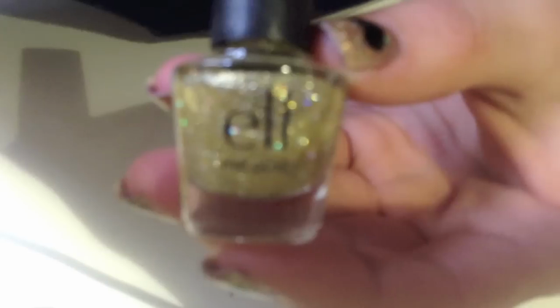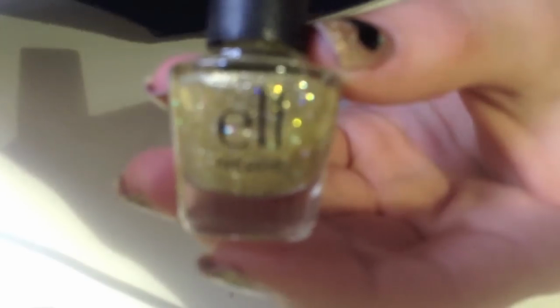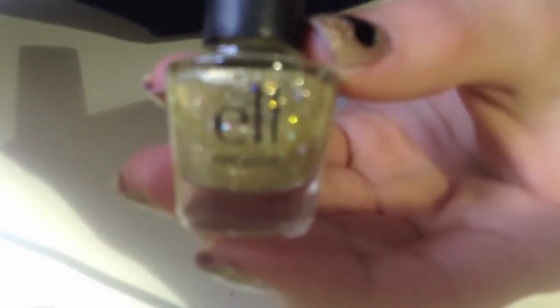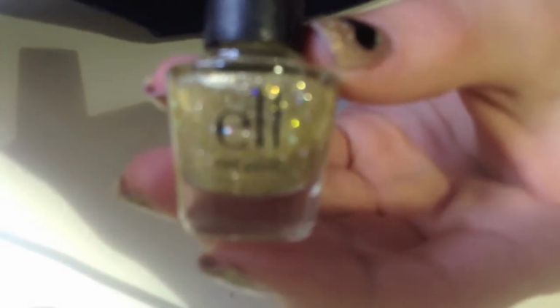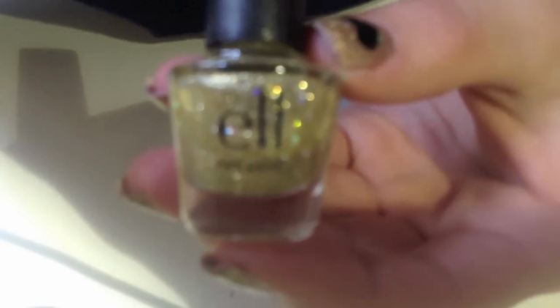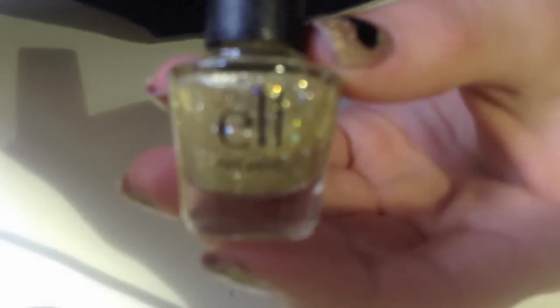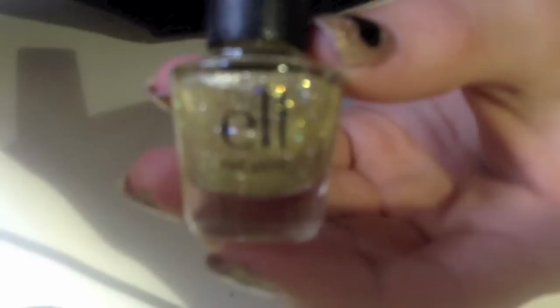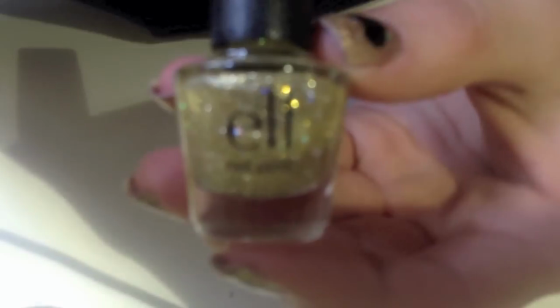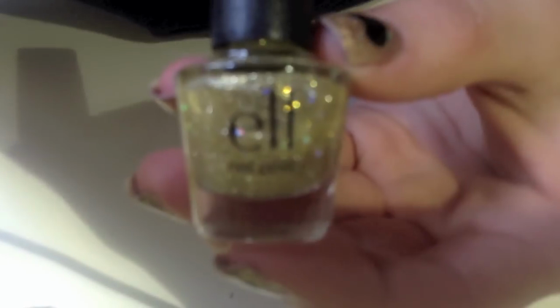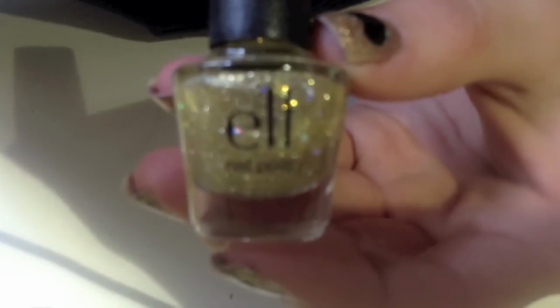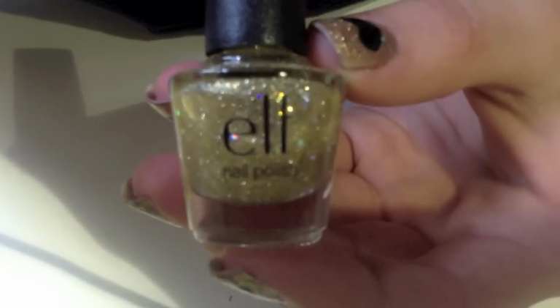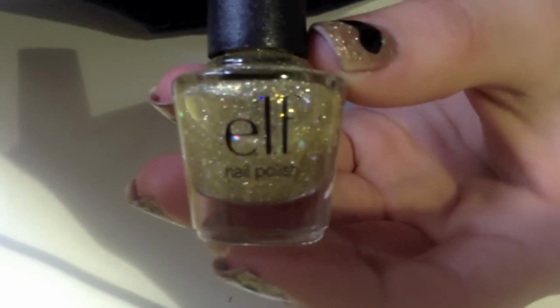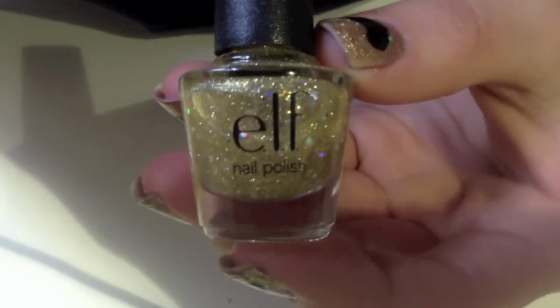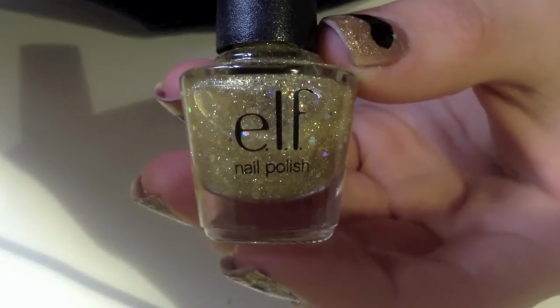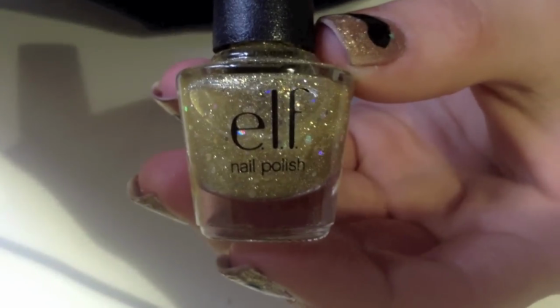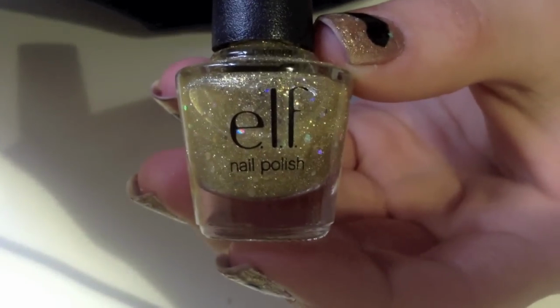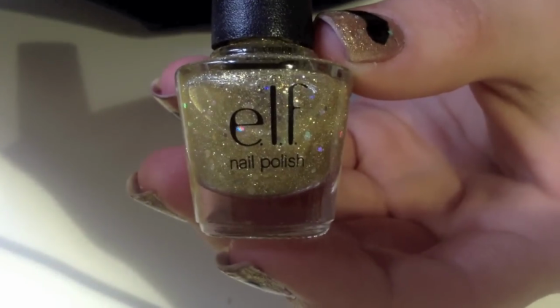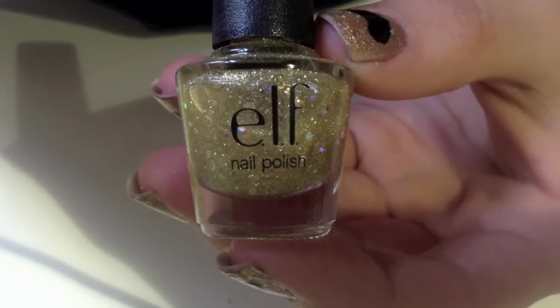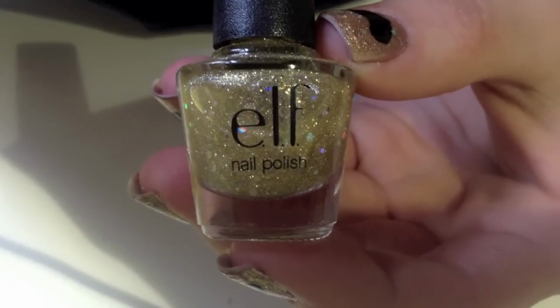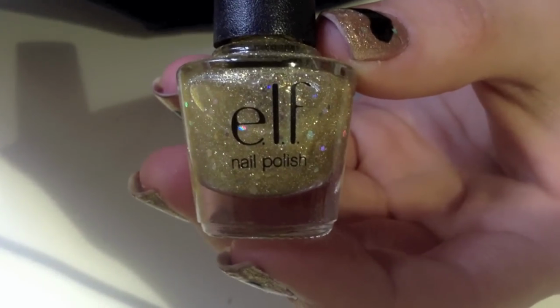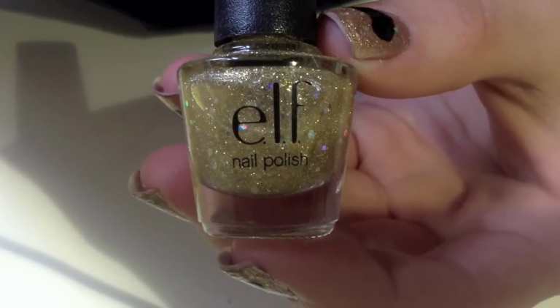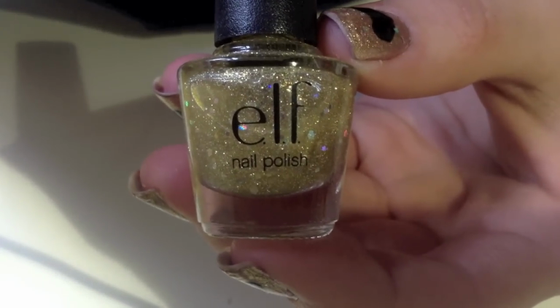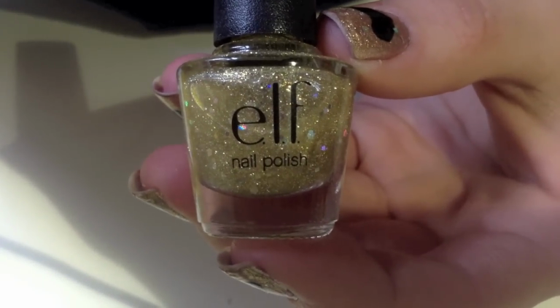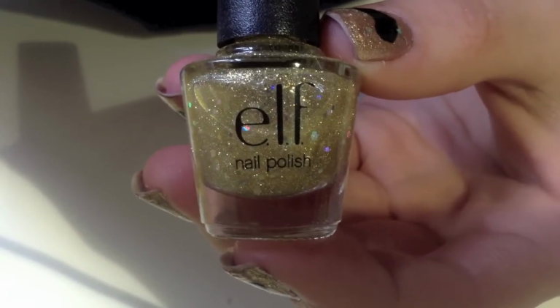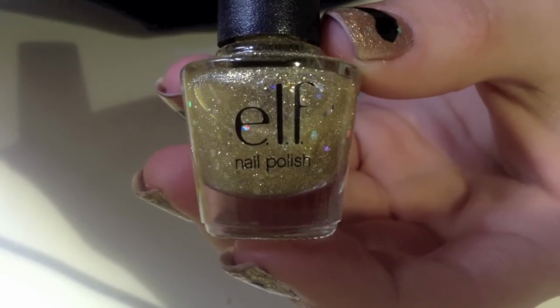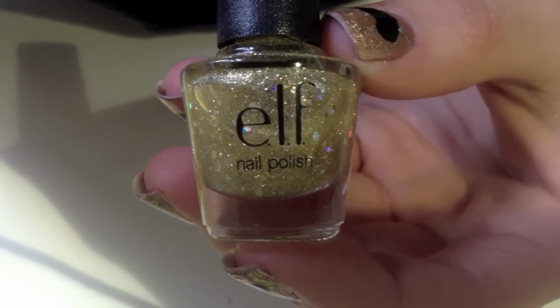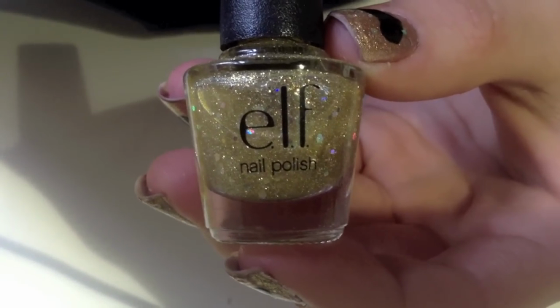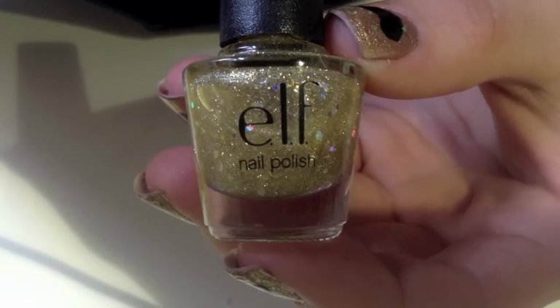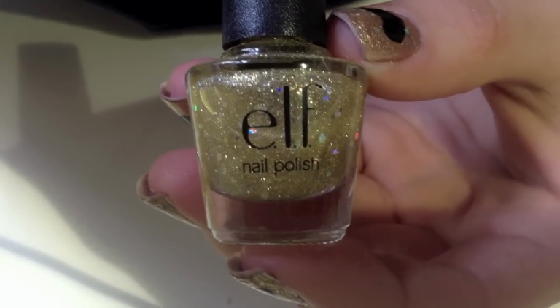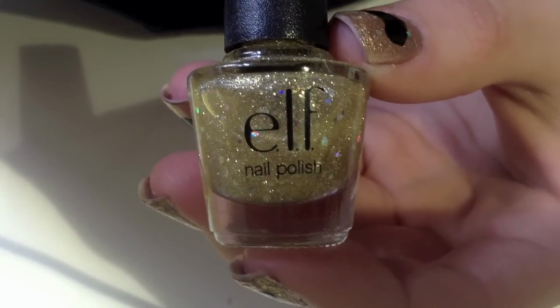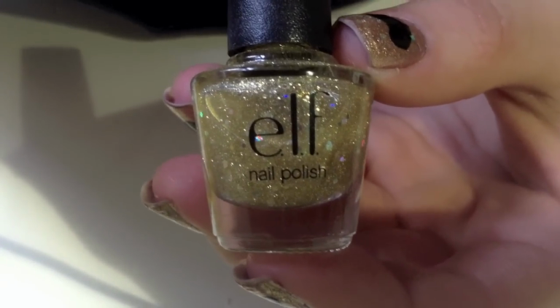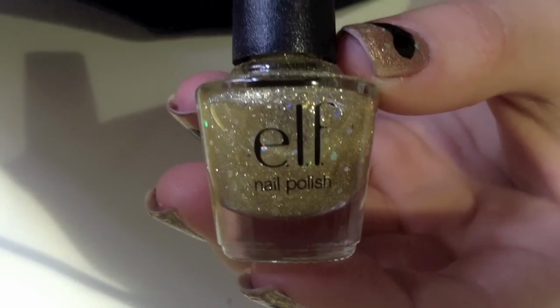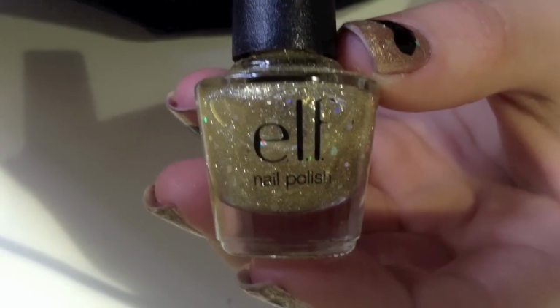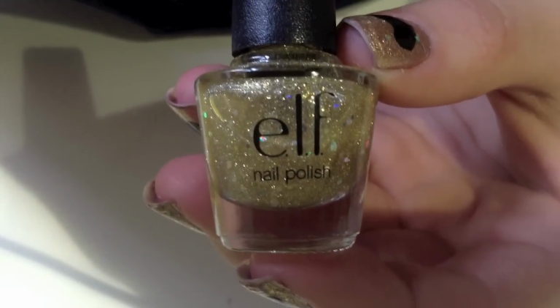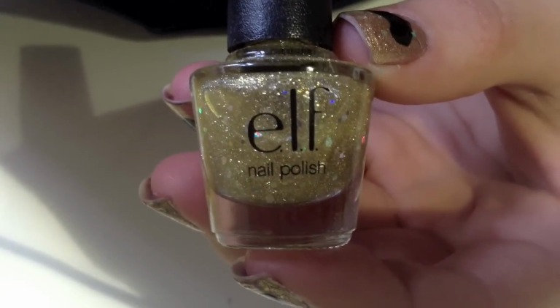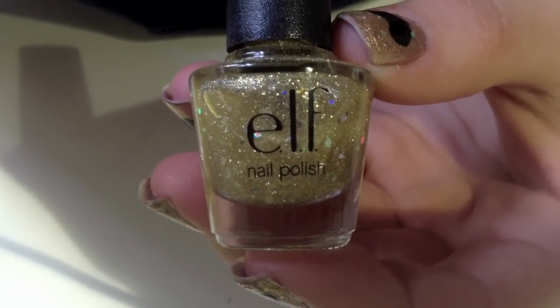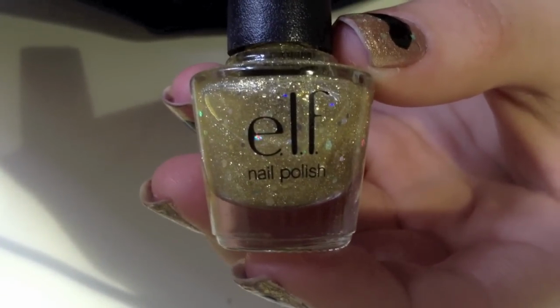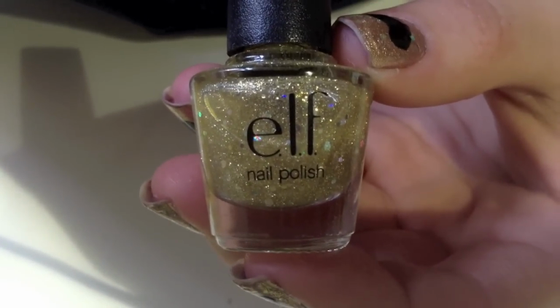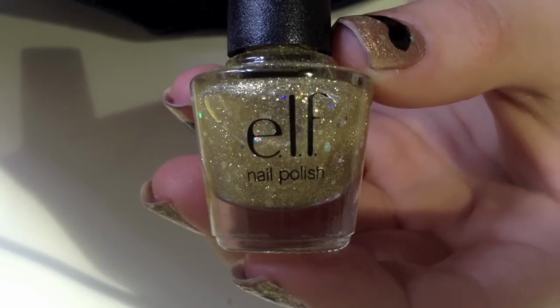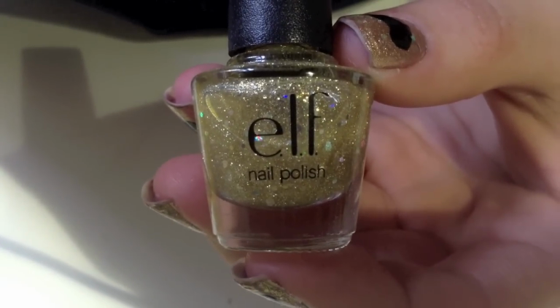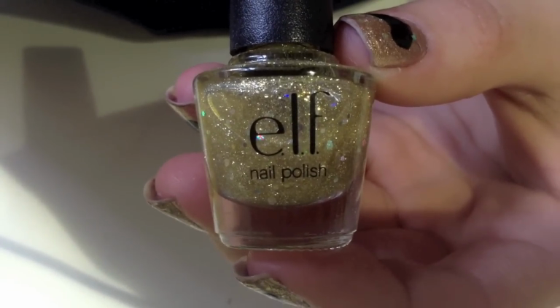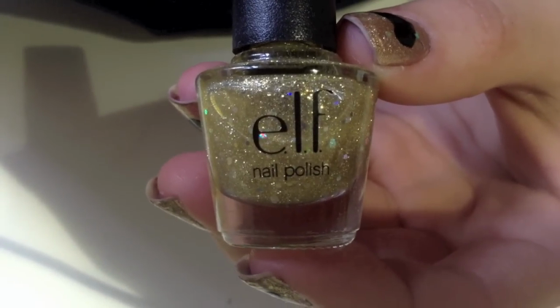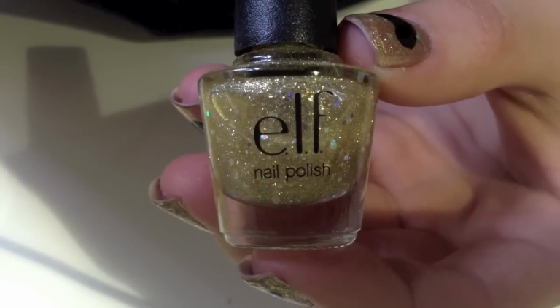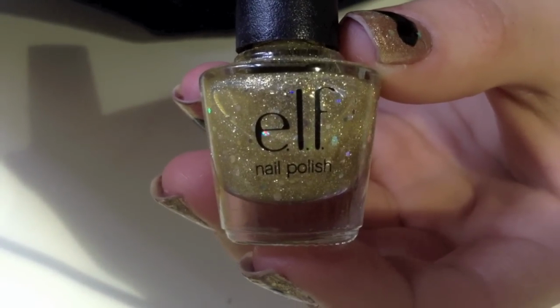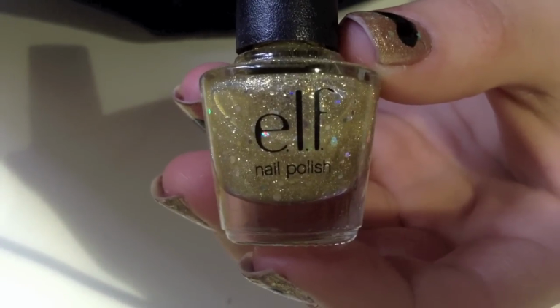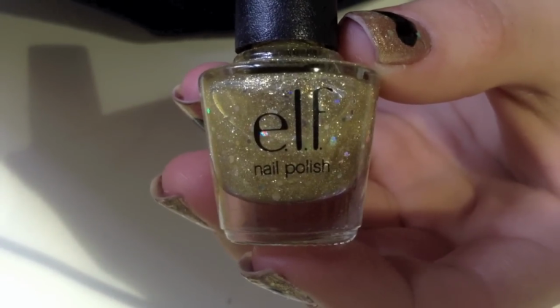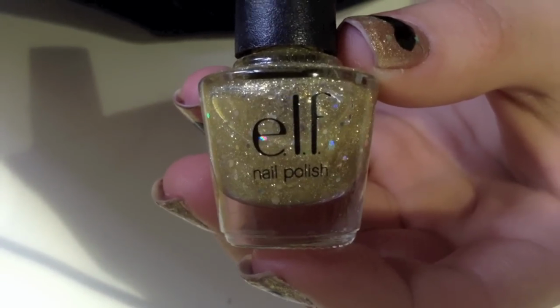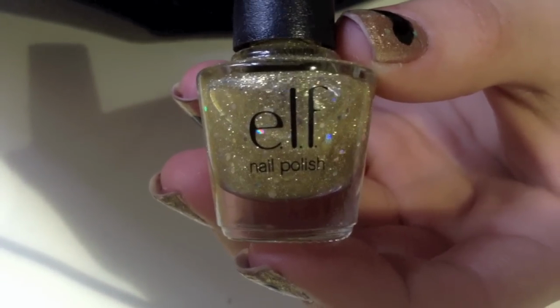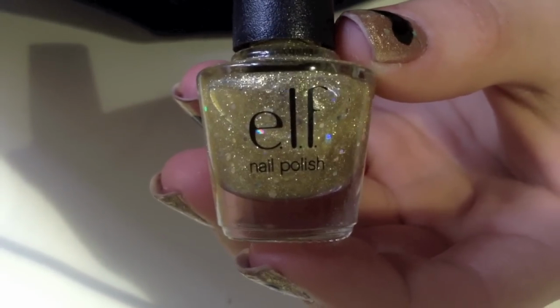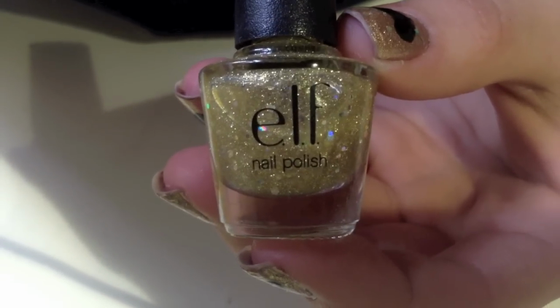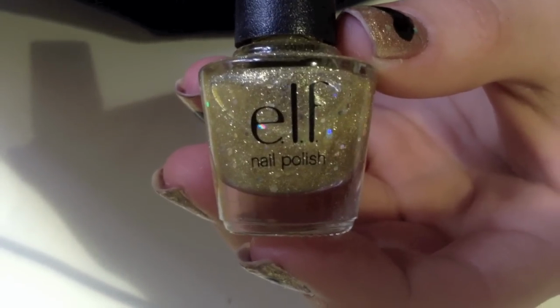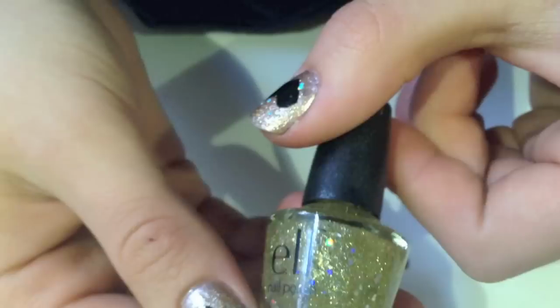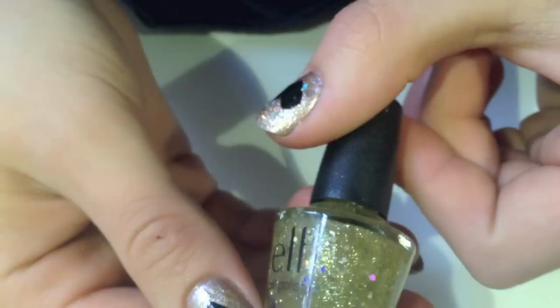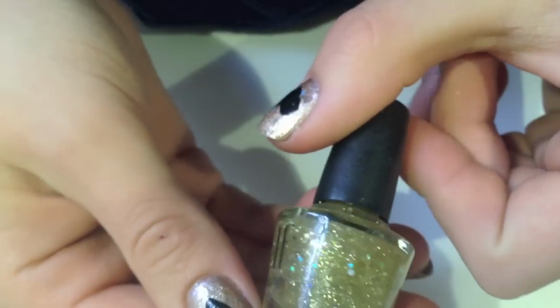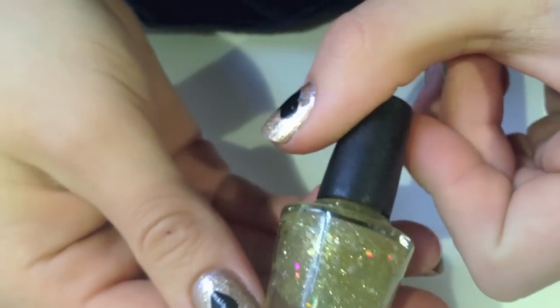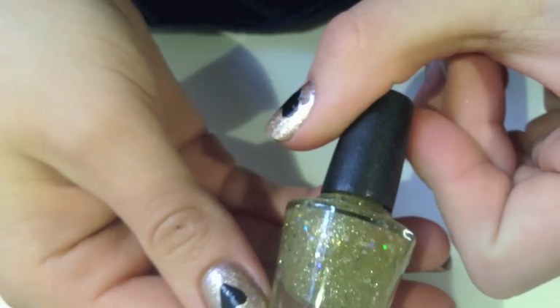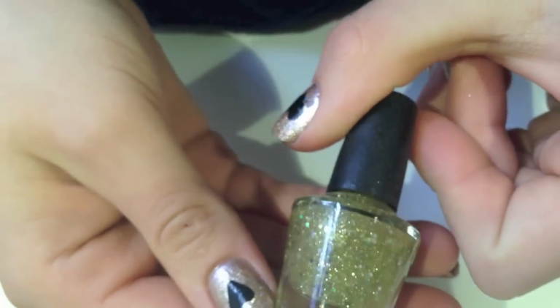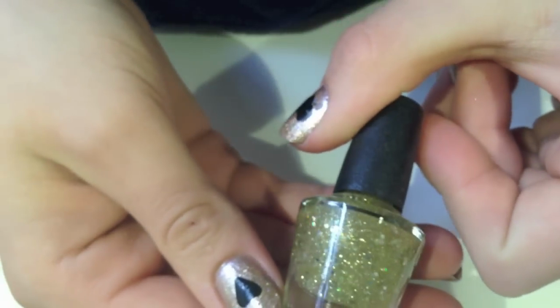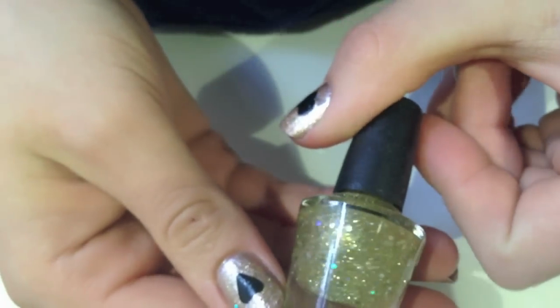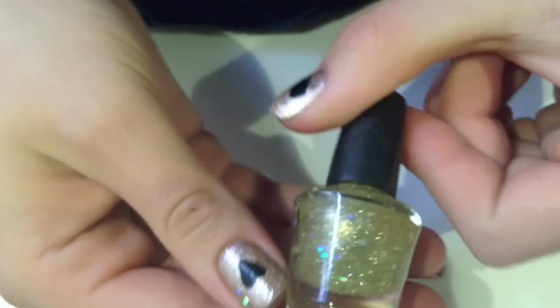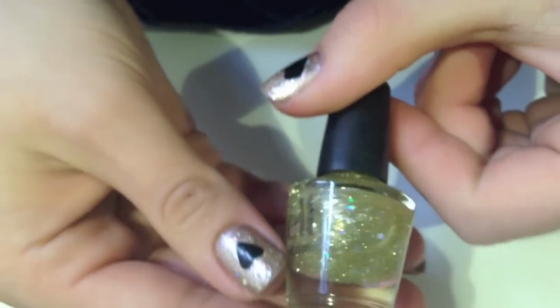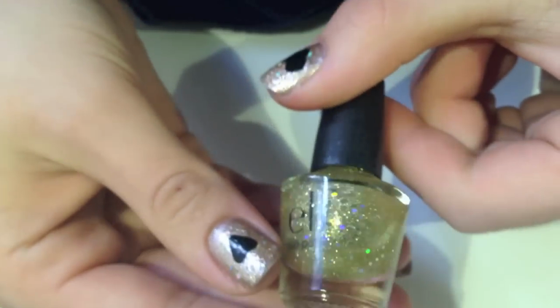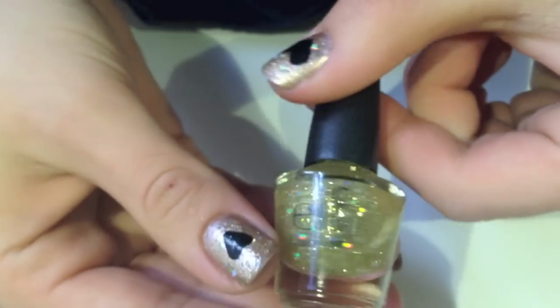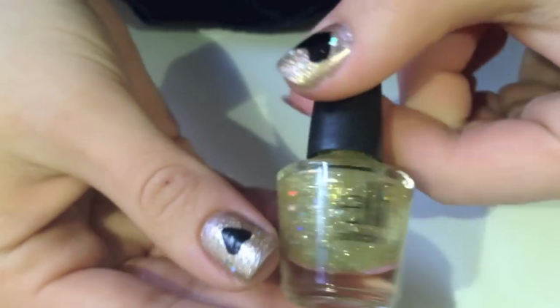On top of that I took this e.l.f. glitter top coat and it's really pretty — it pairs really well with the other nail polish.